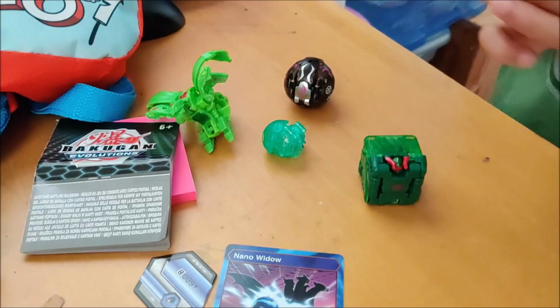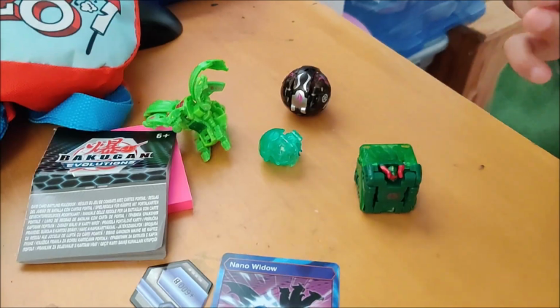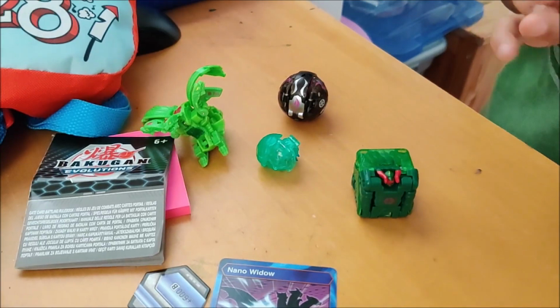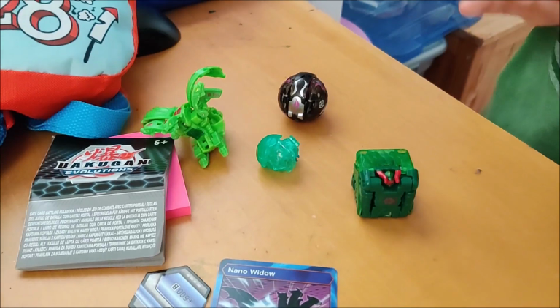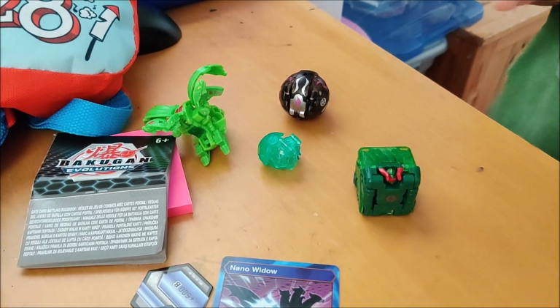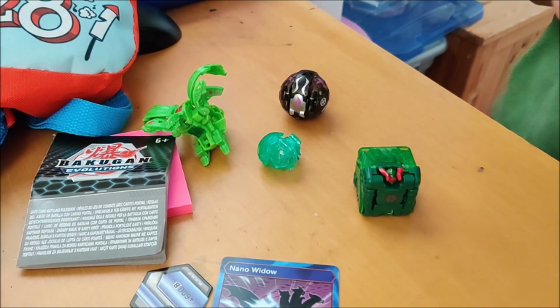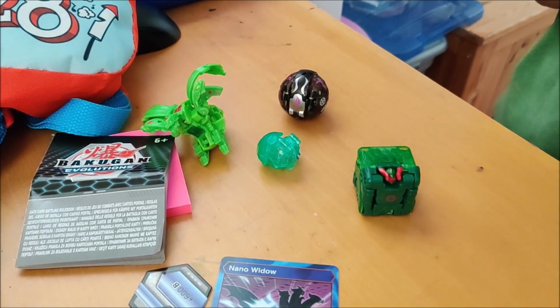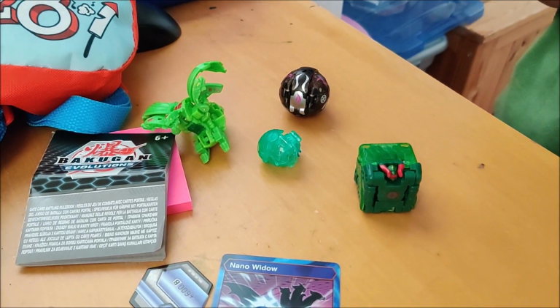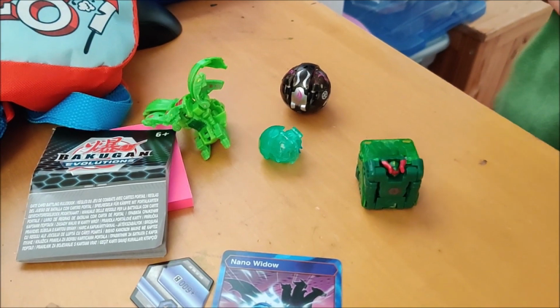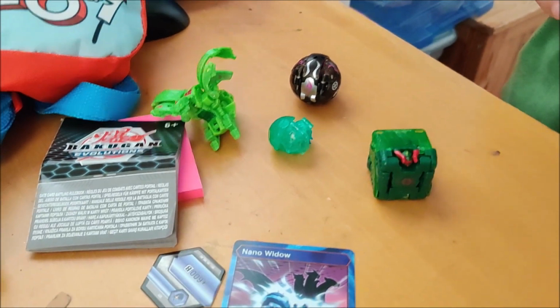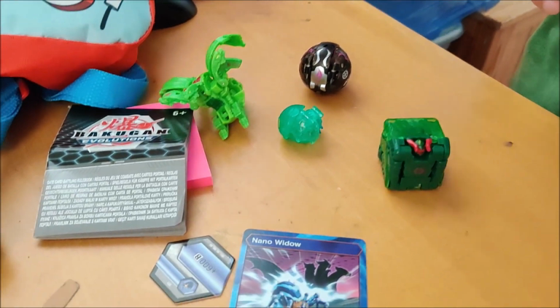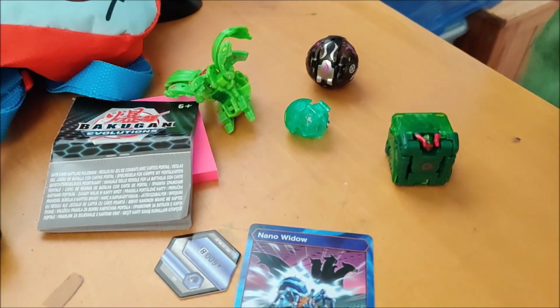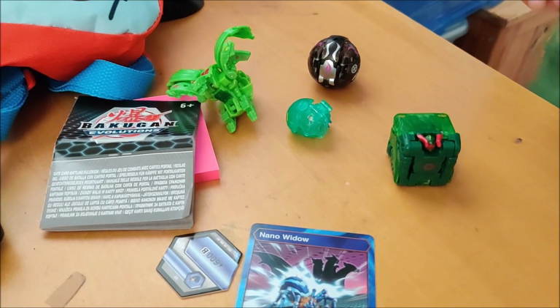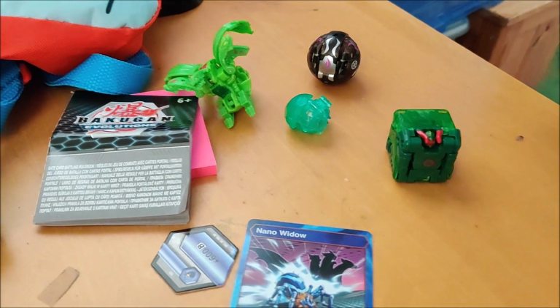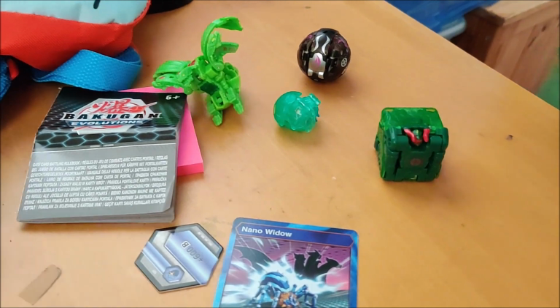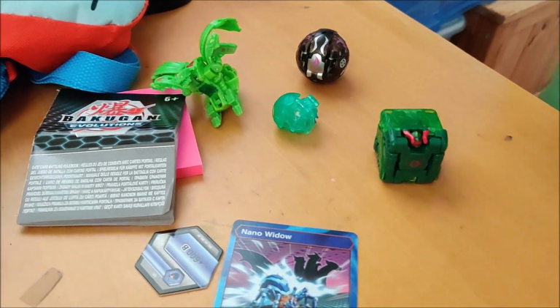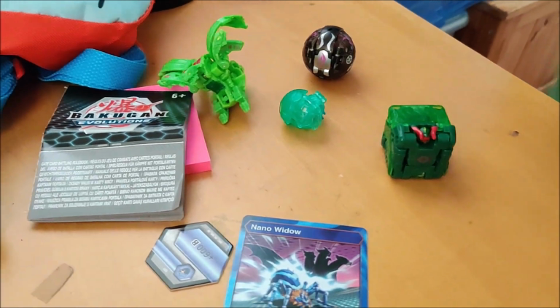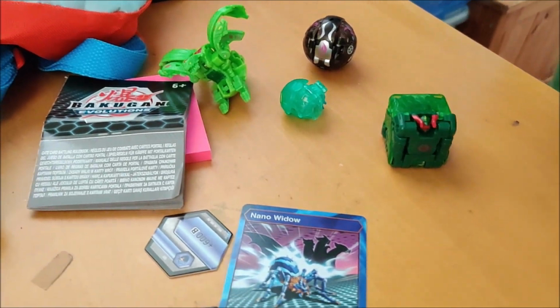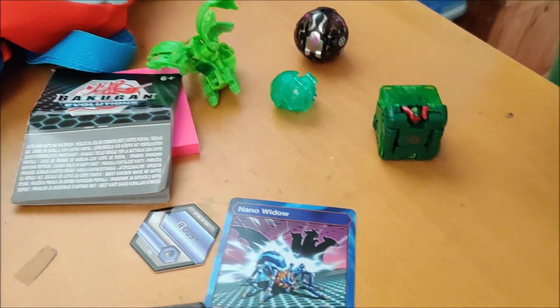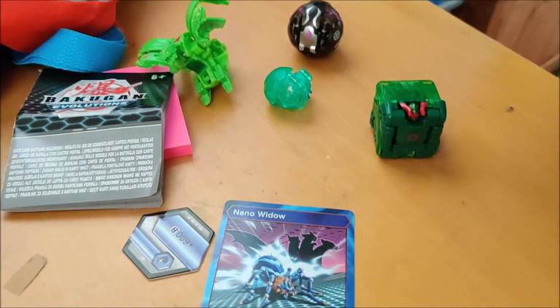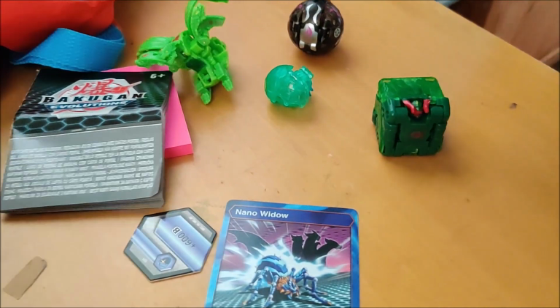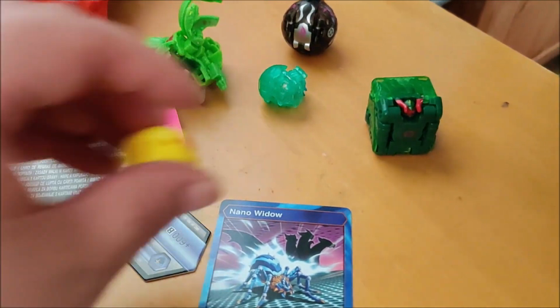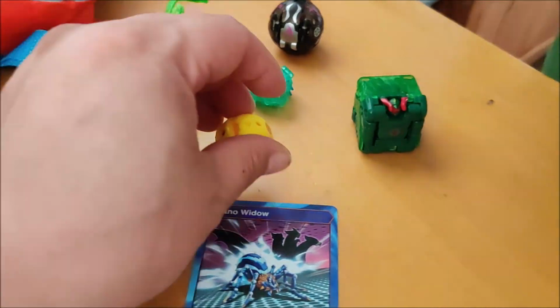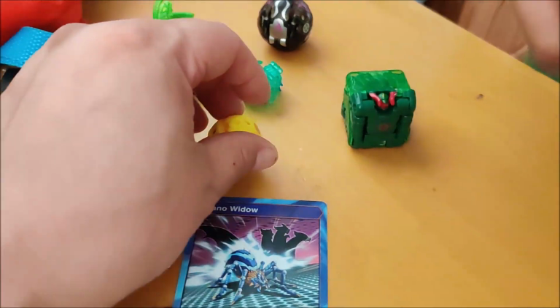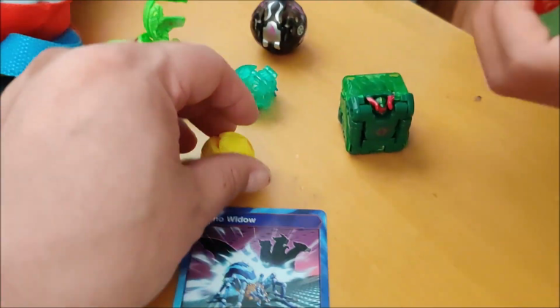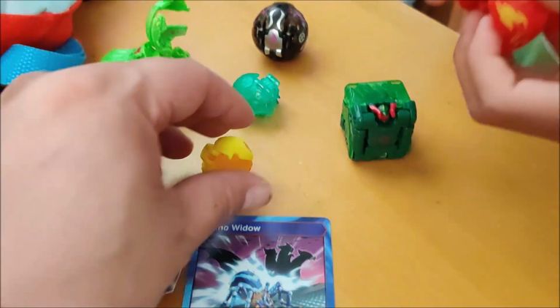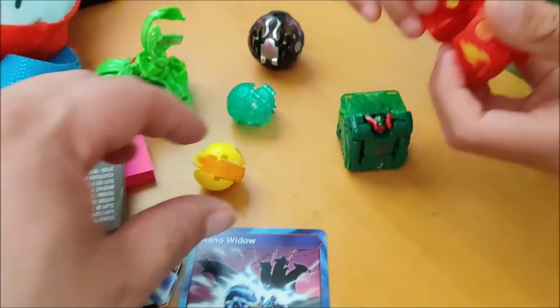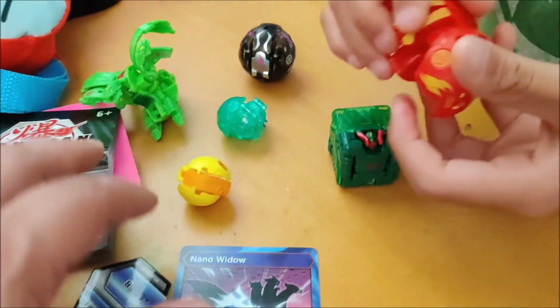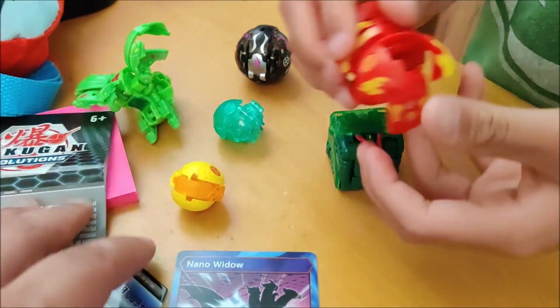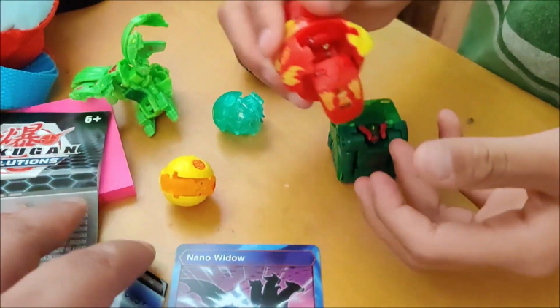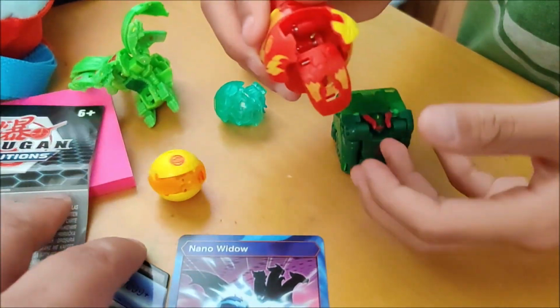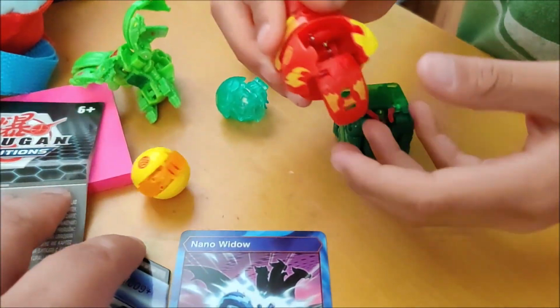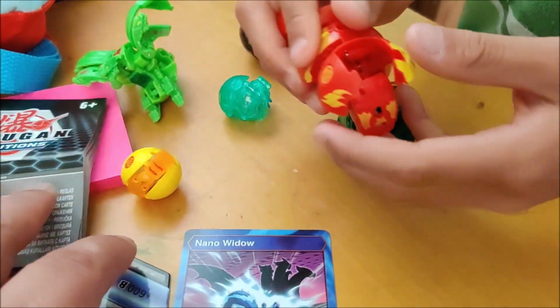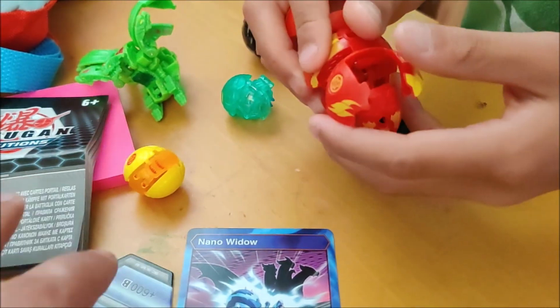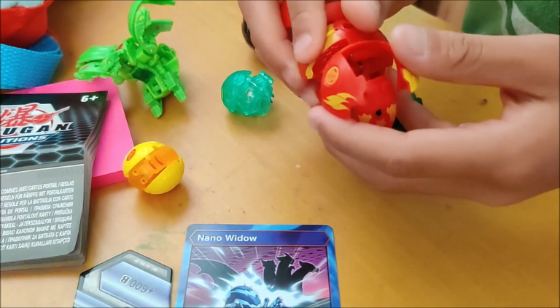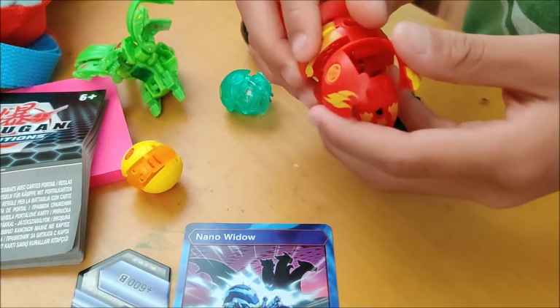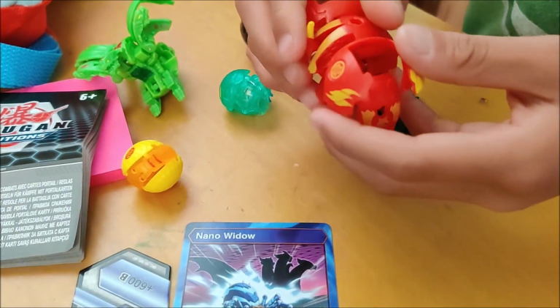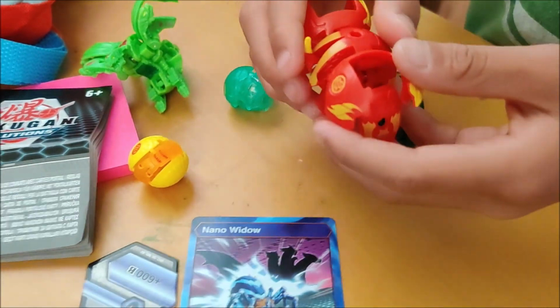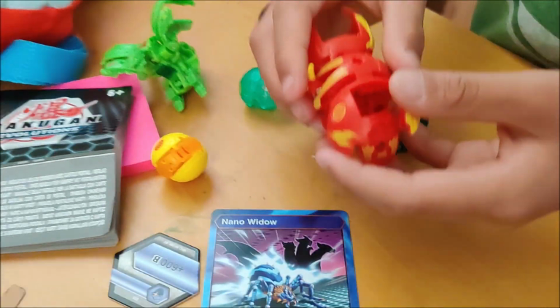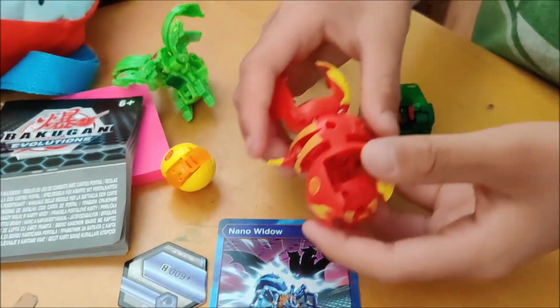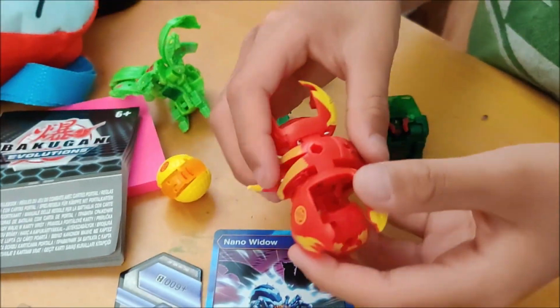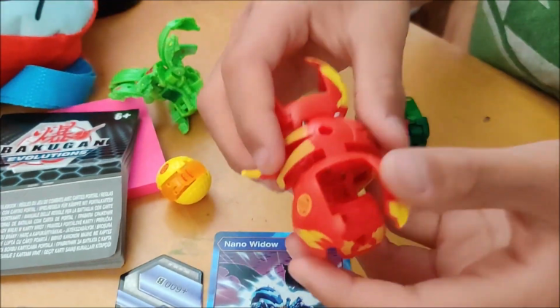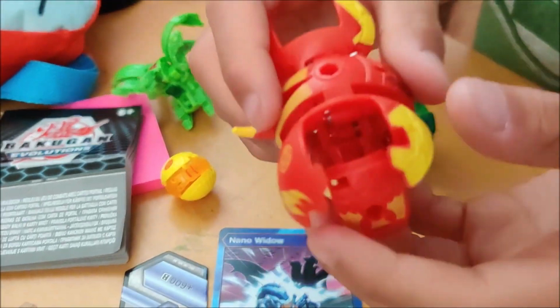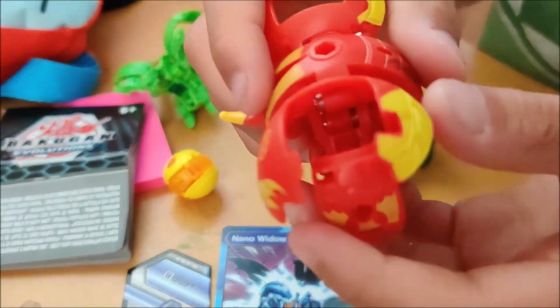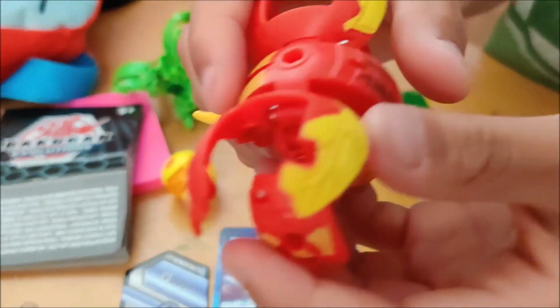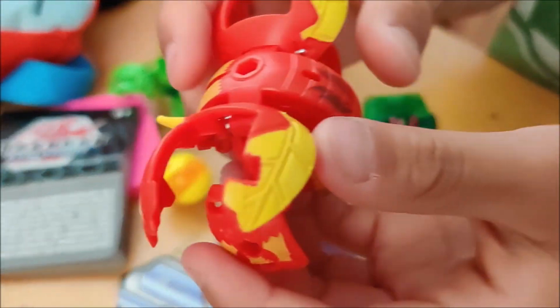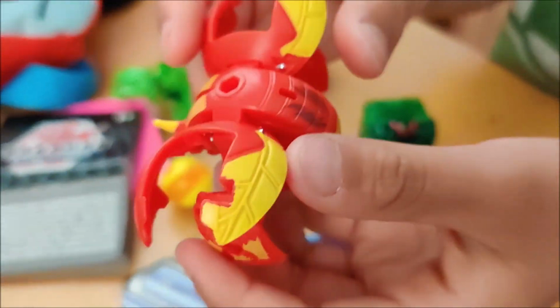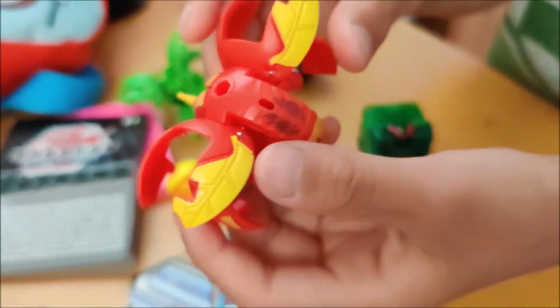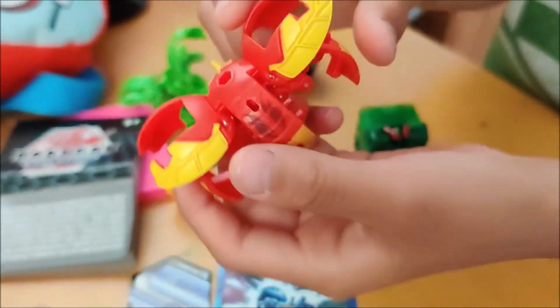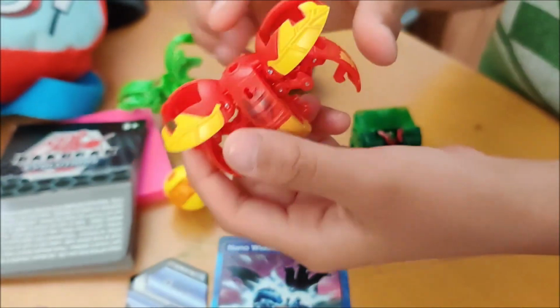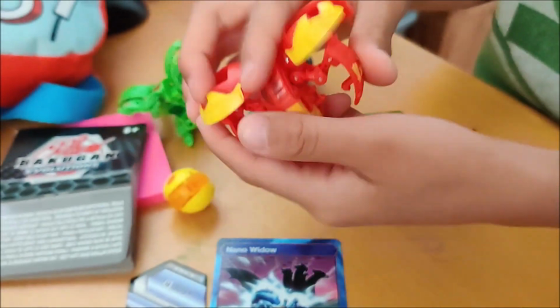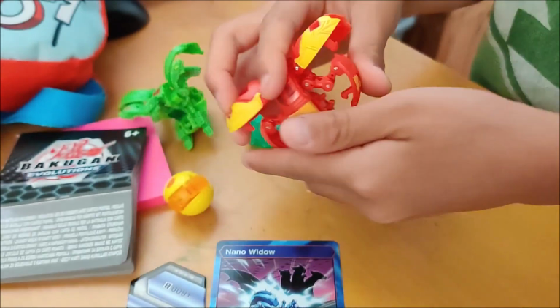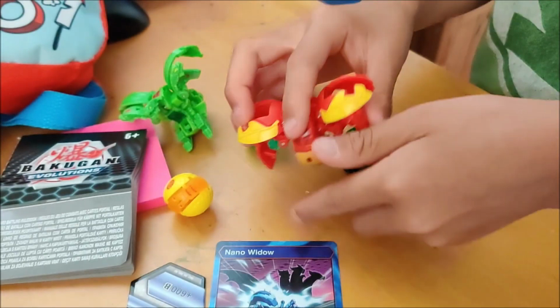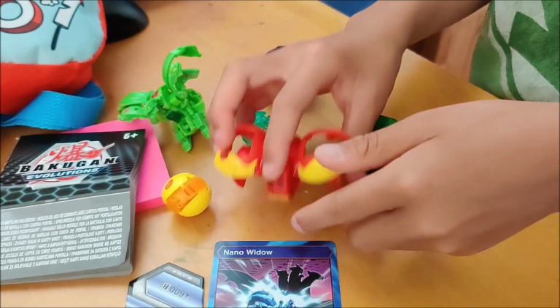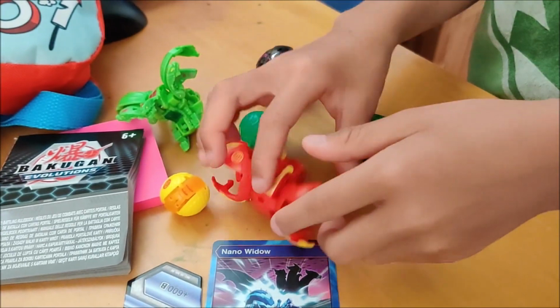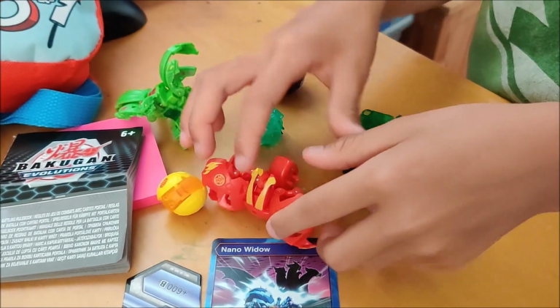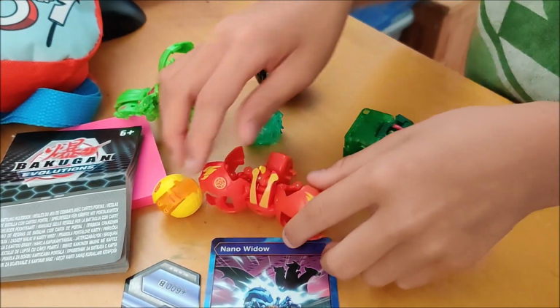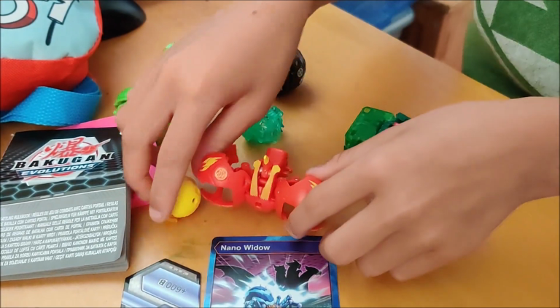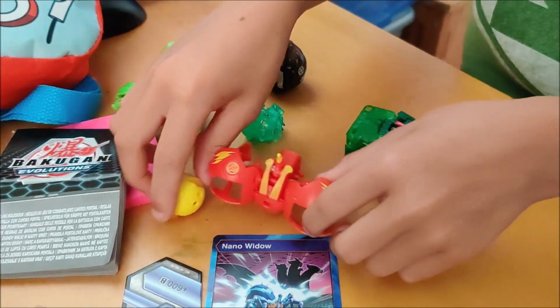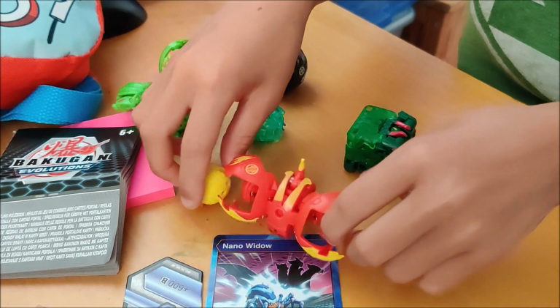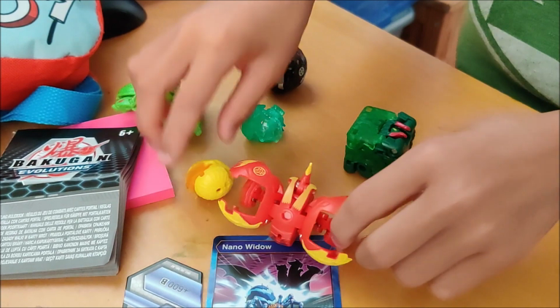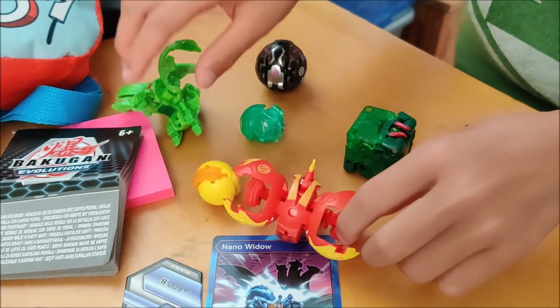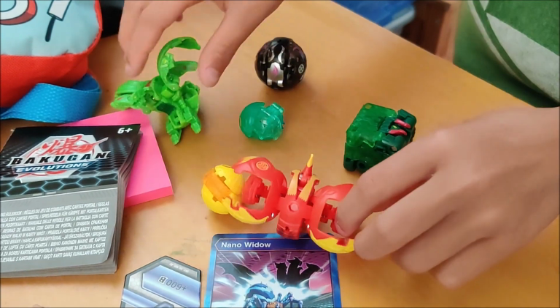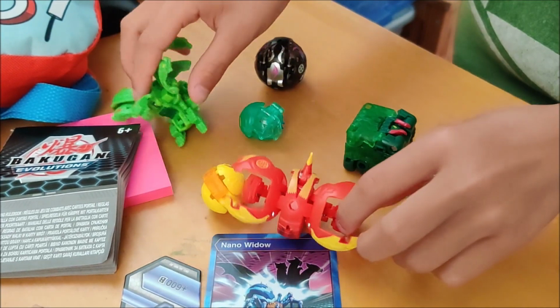So this set came with six pieces. Can you show them the different pieces? This one, this one, this one...